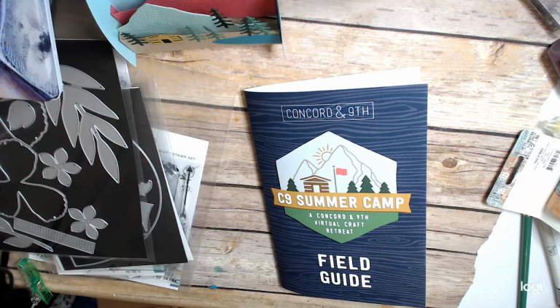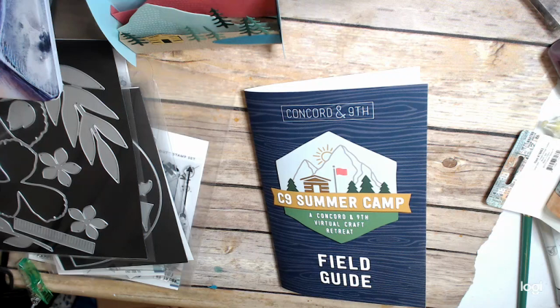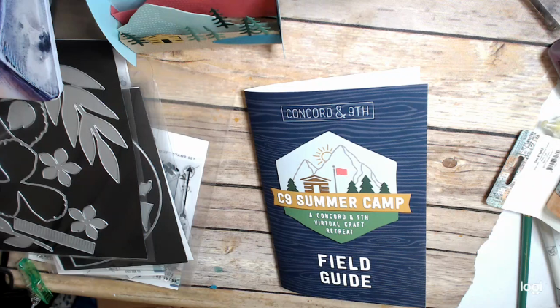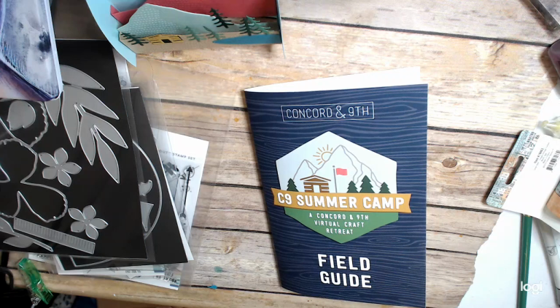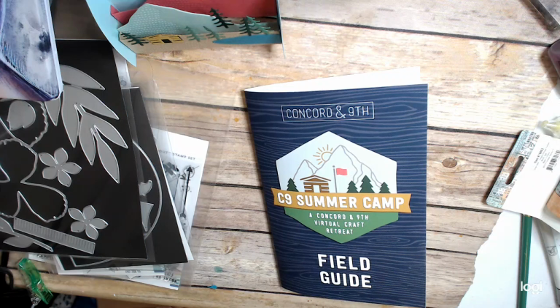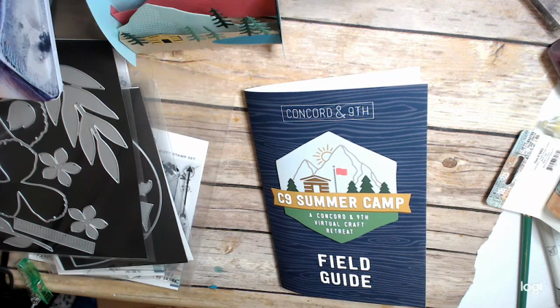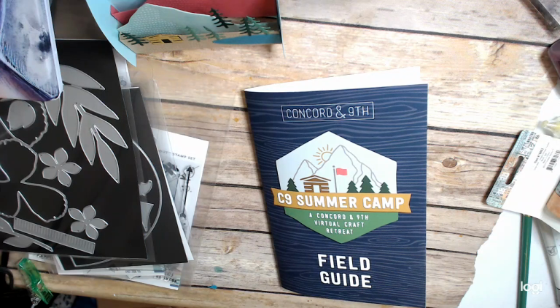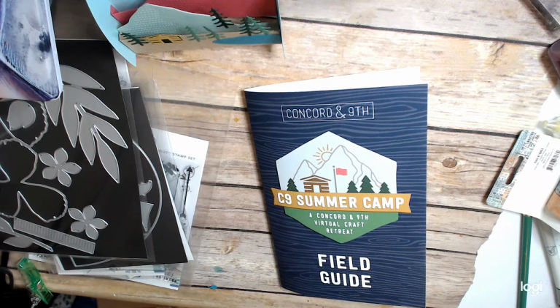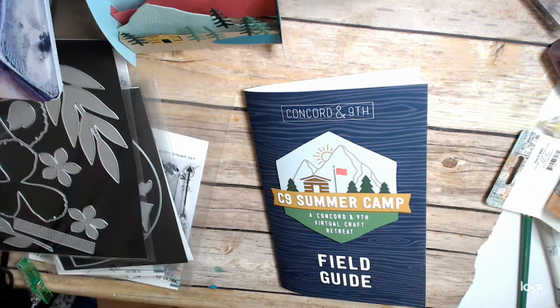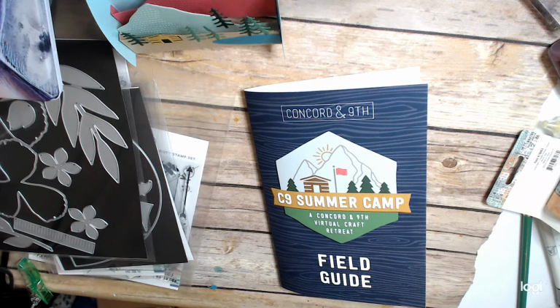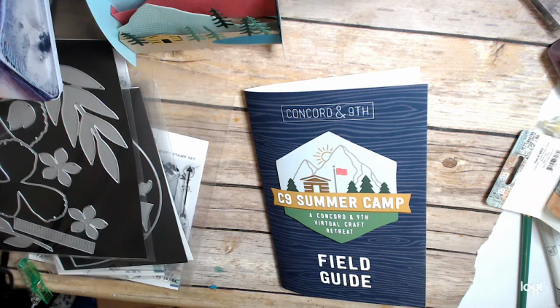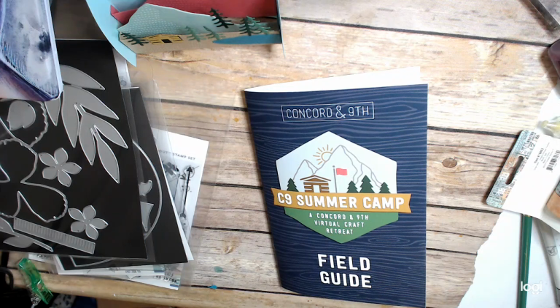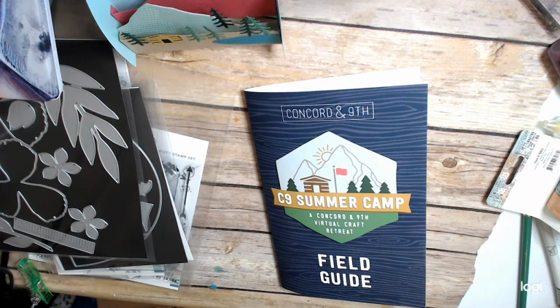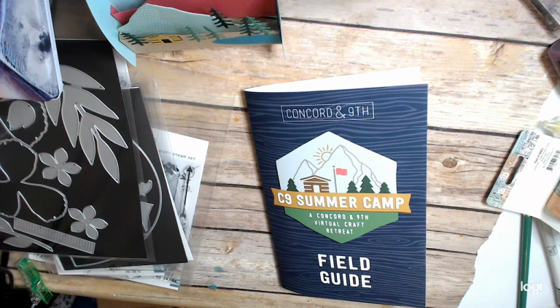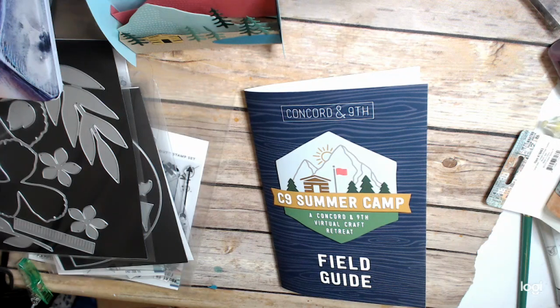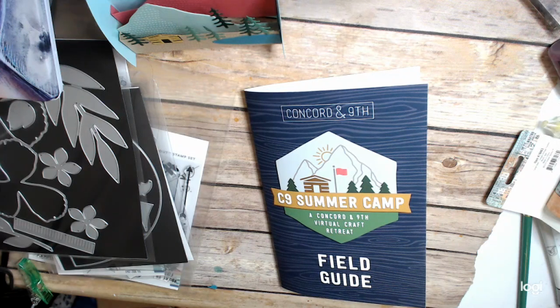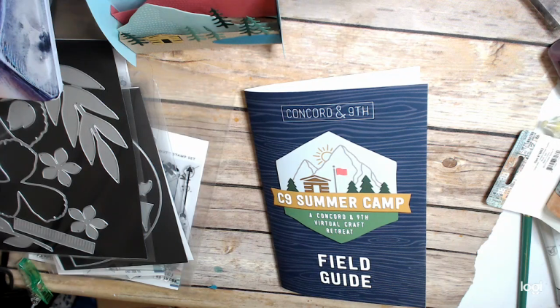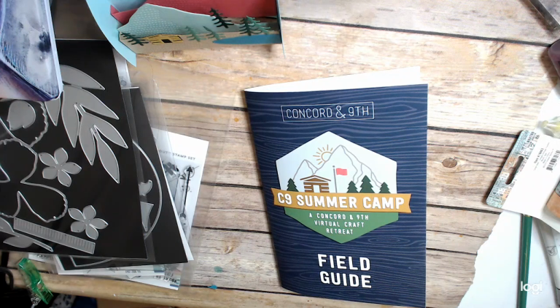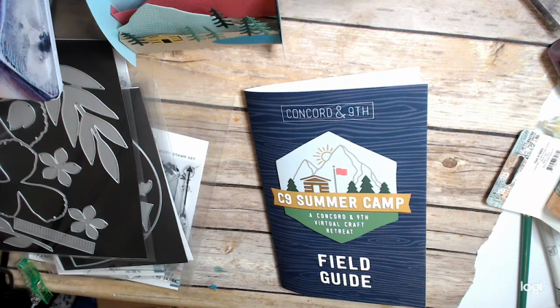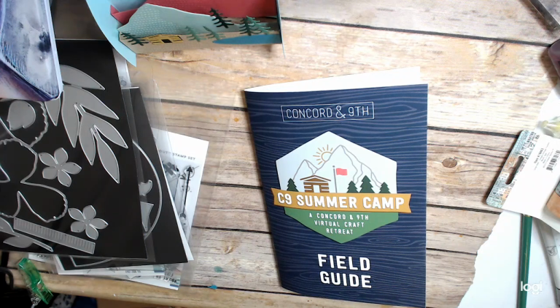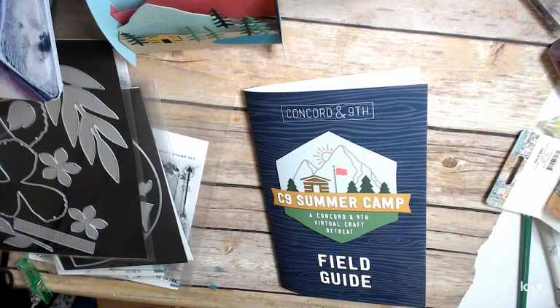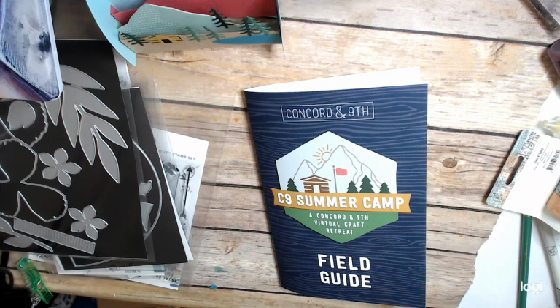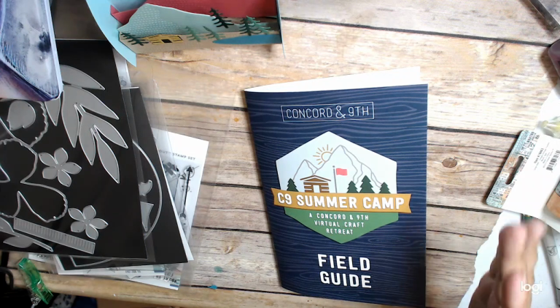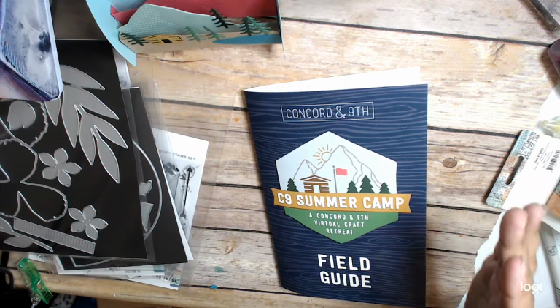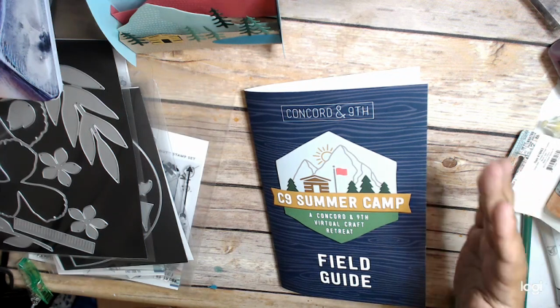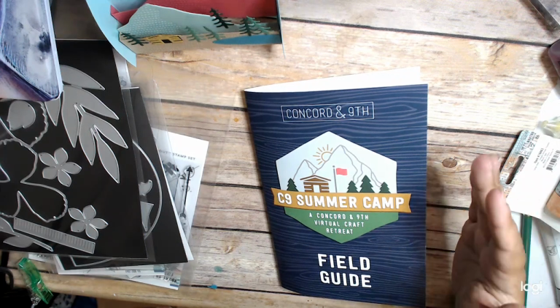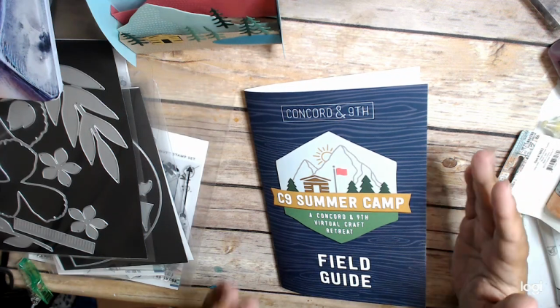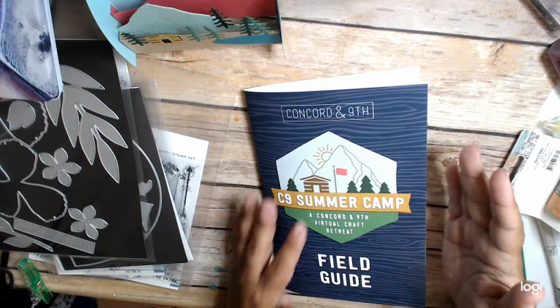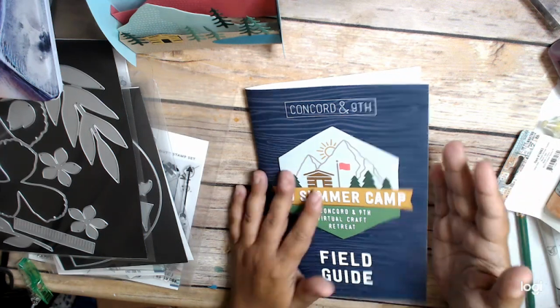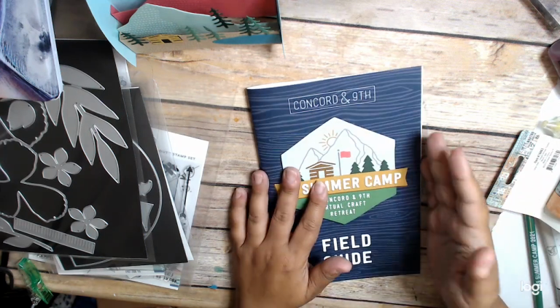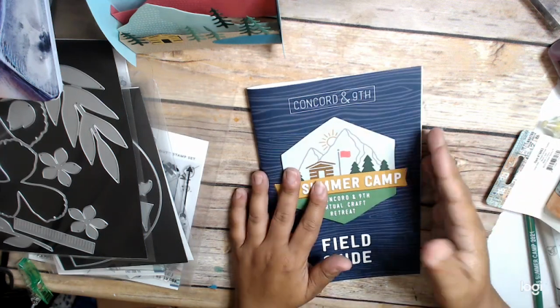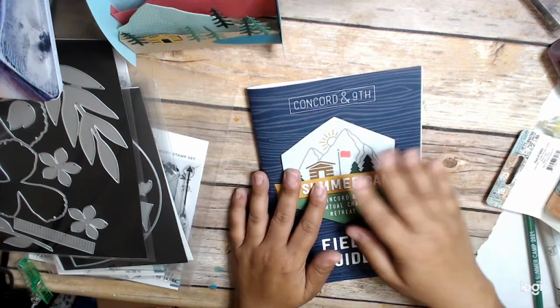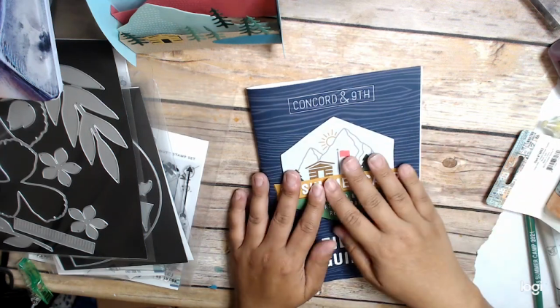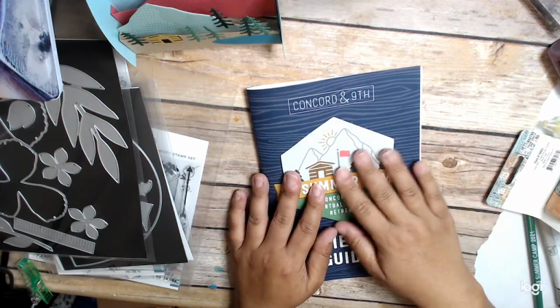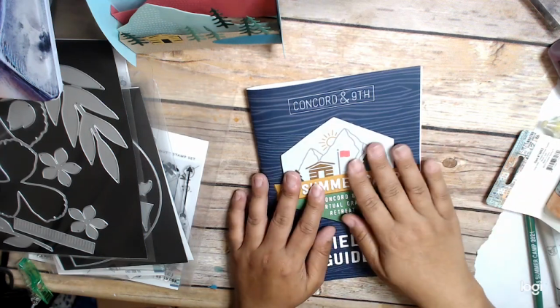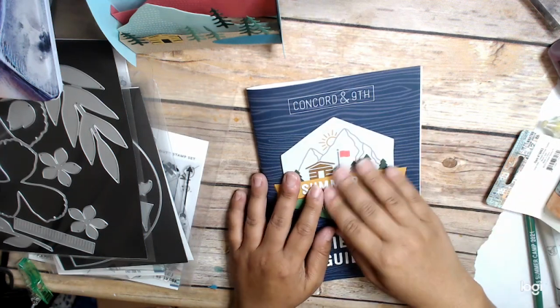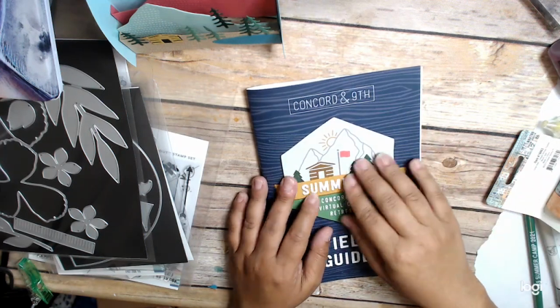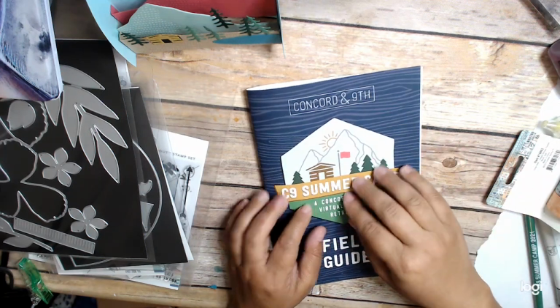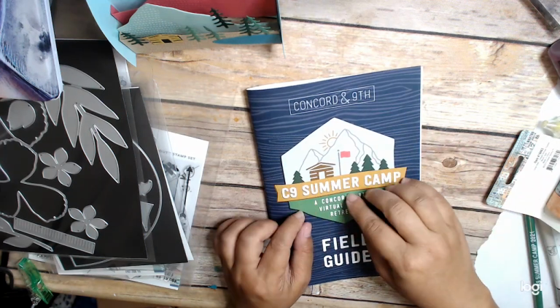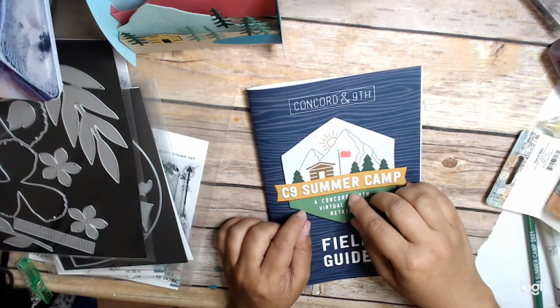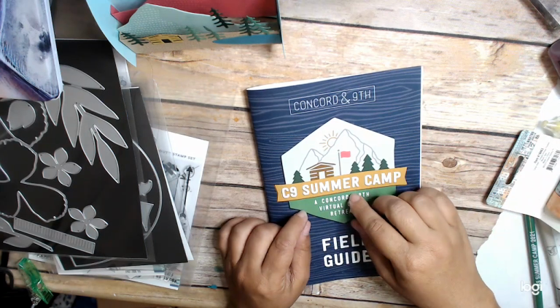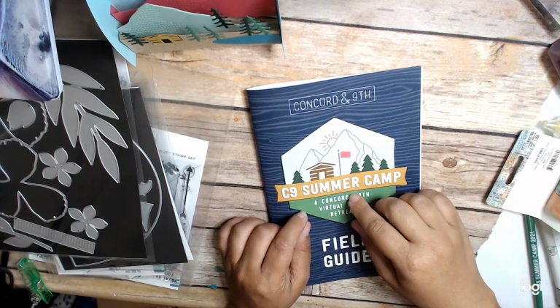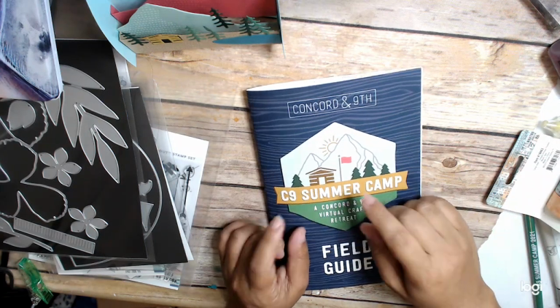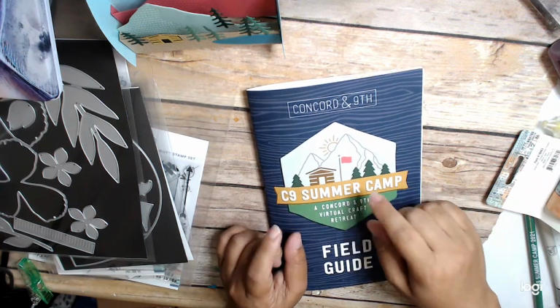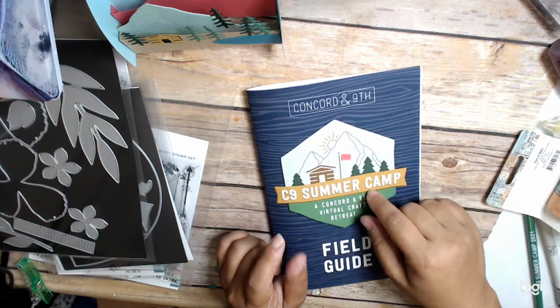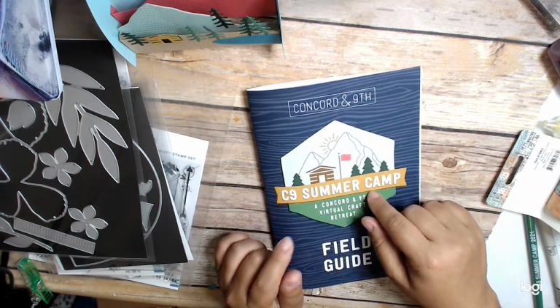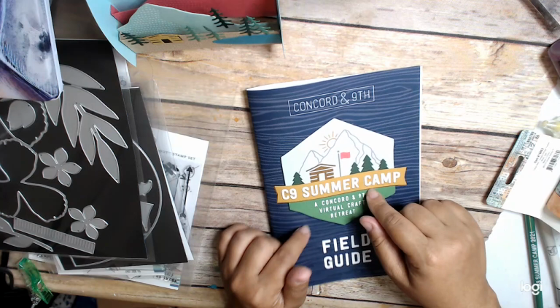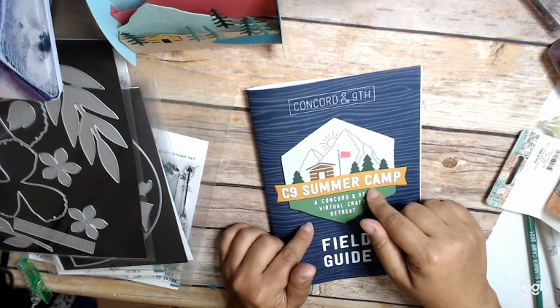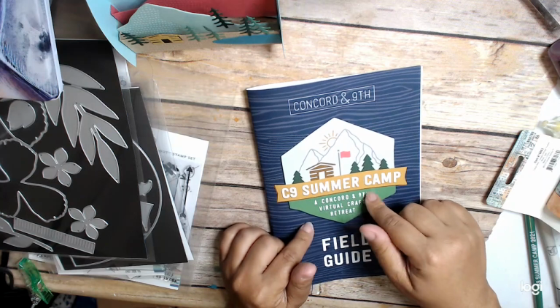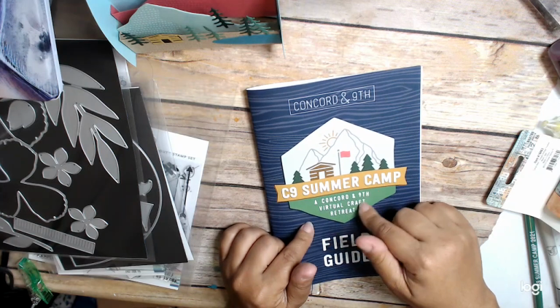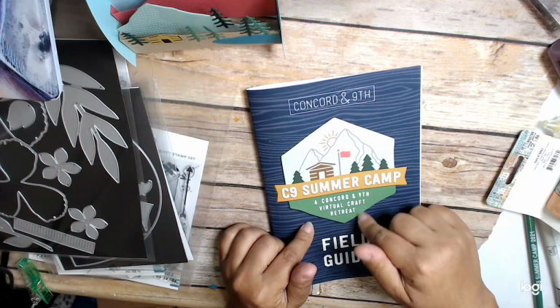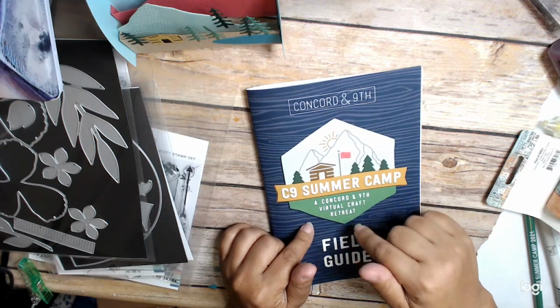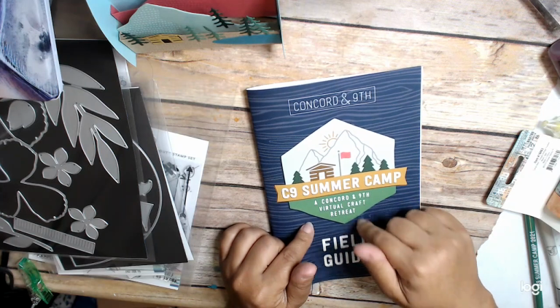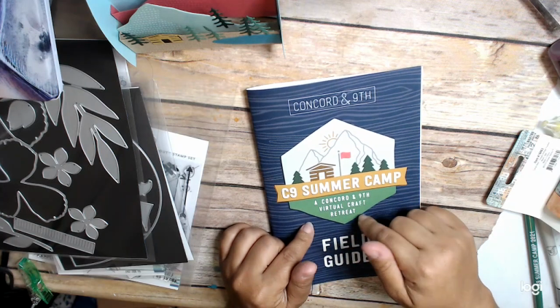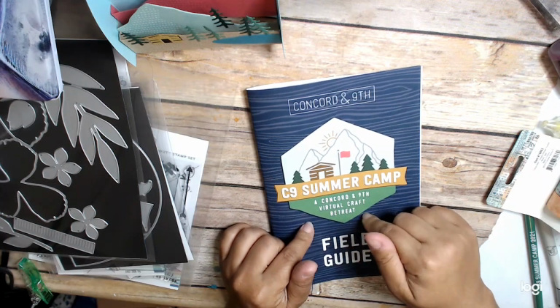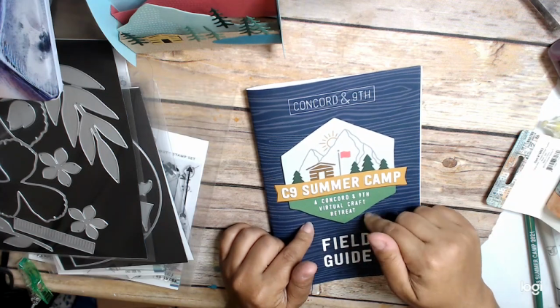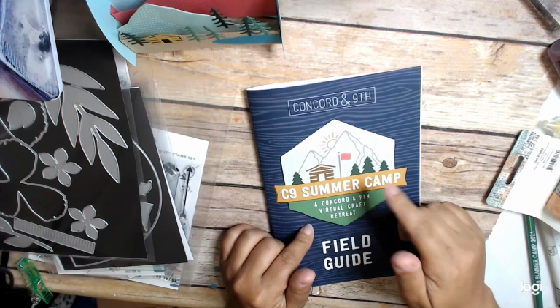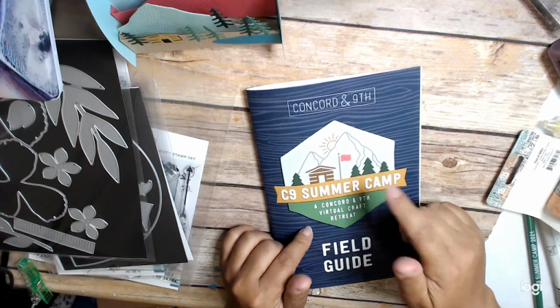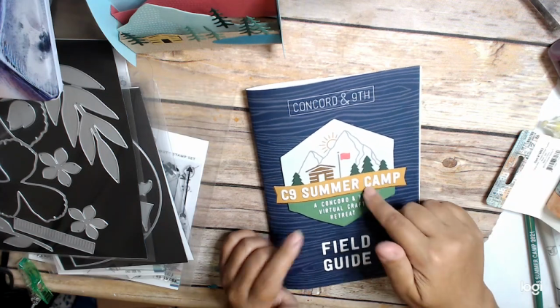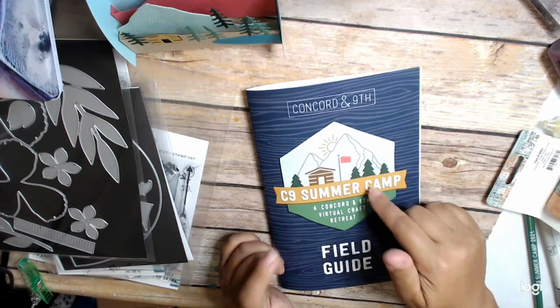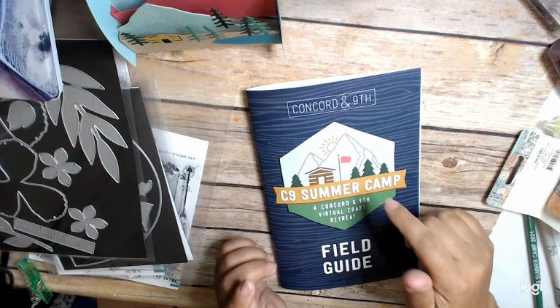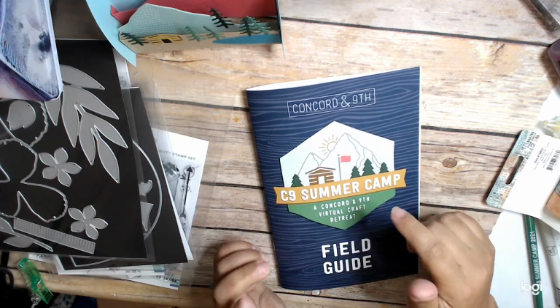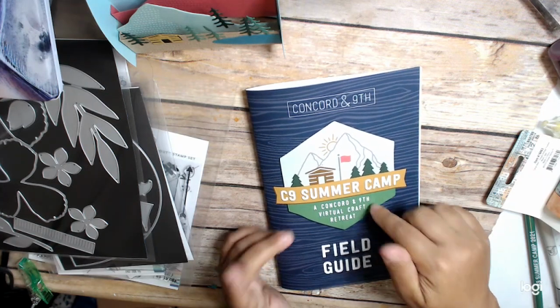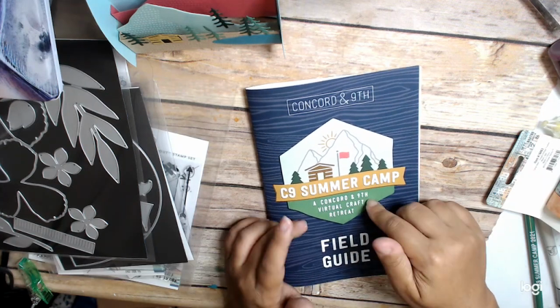Hi everyone, this is Cina Crane at the Heart, and I'm back with more projects from the Concord and 9th Summer Camp.